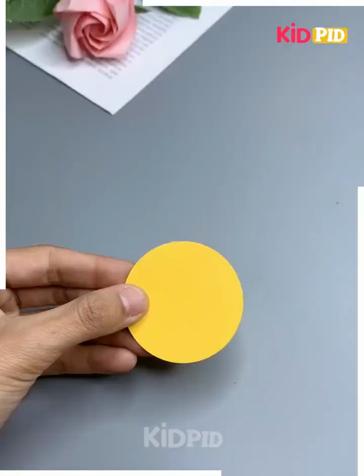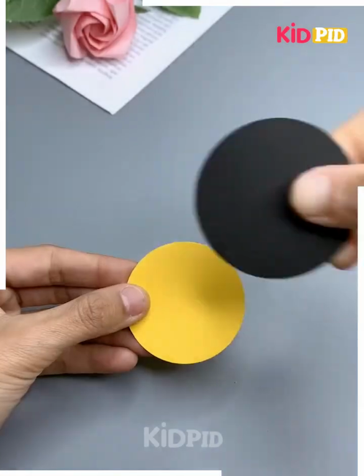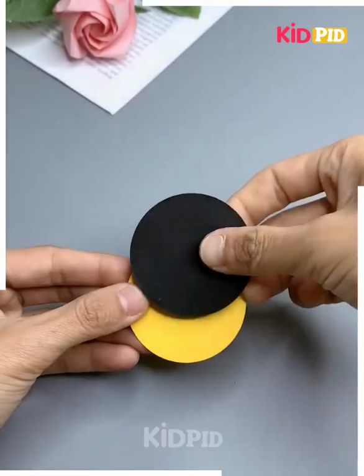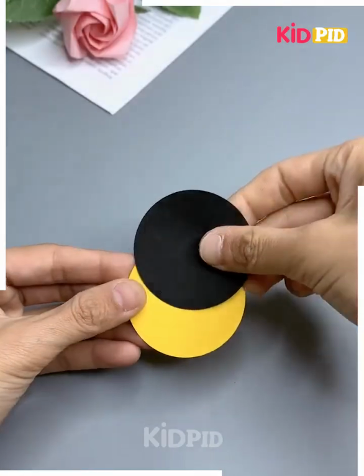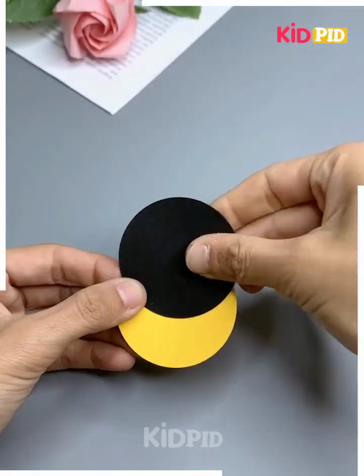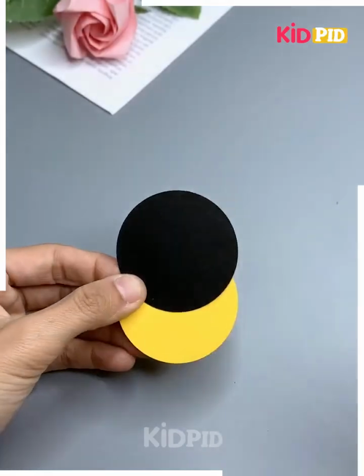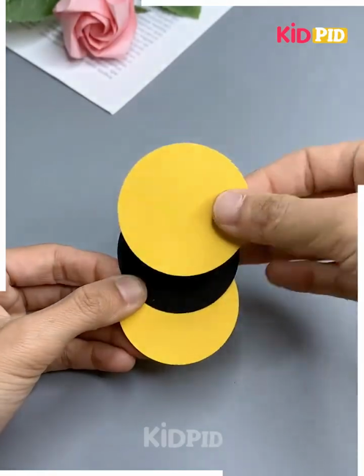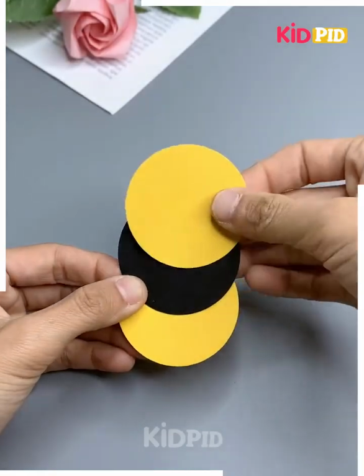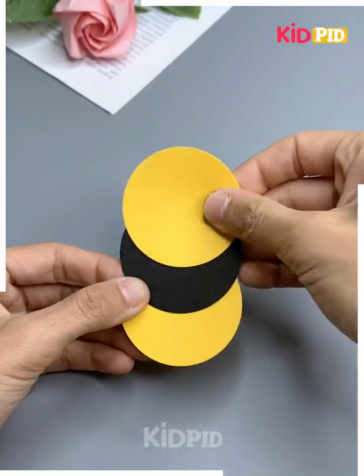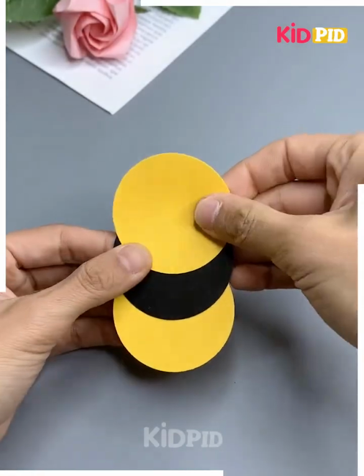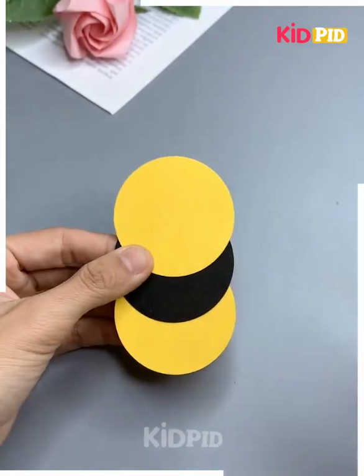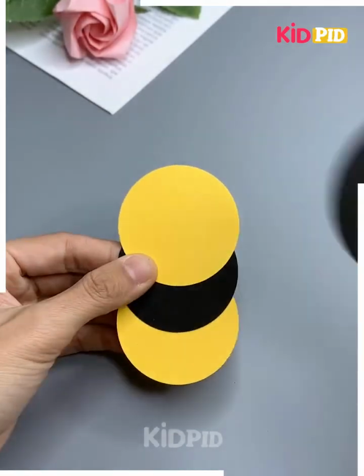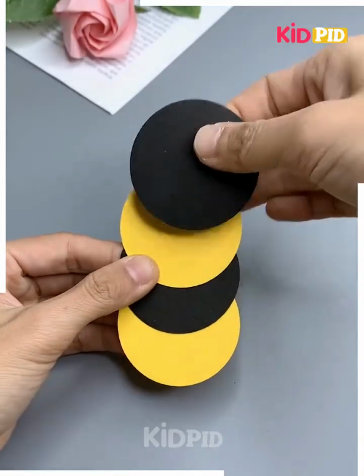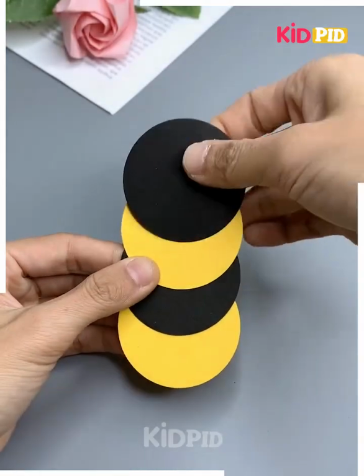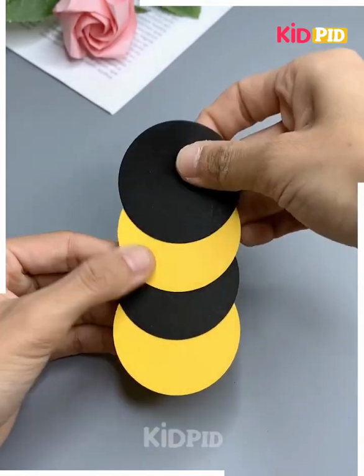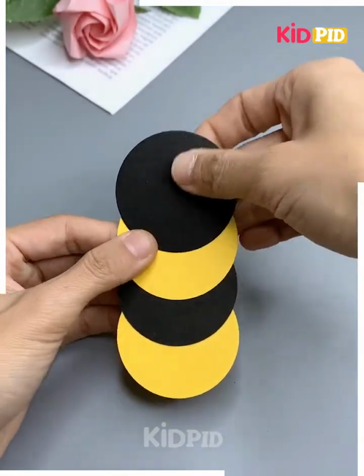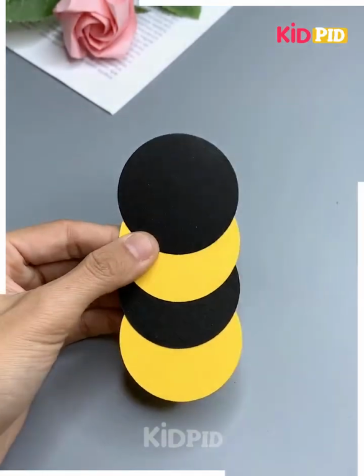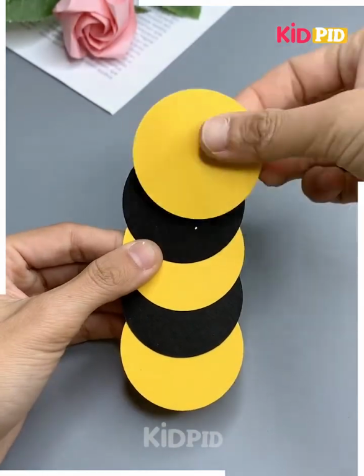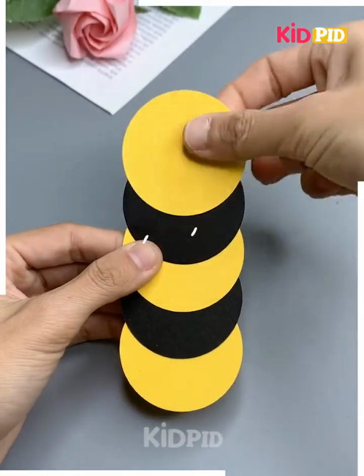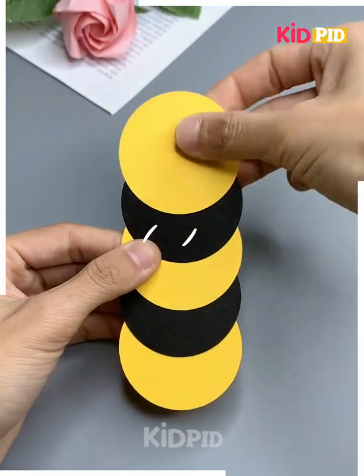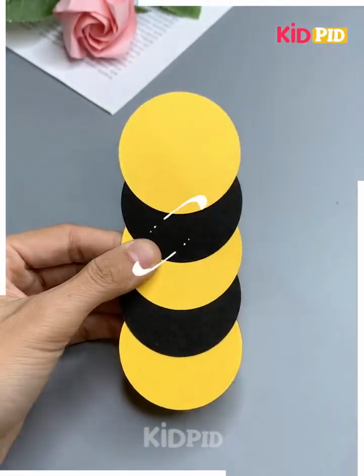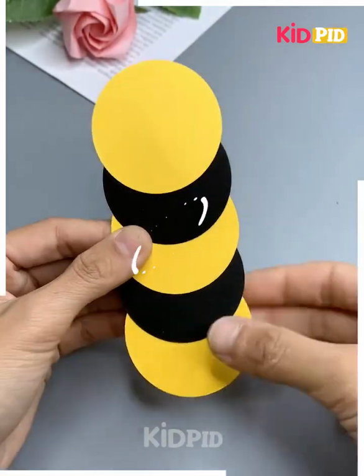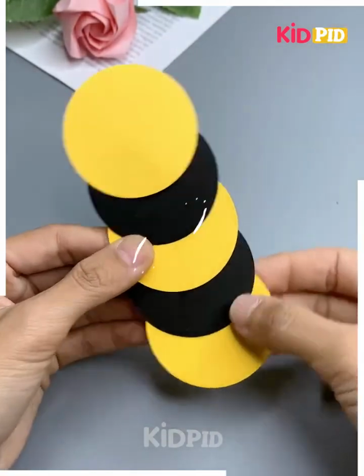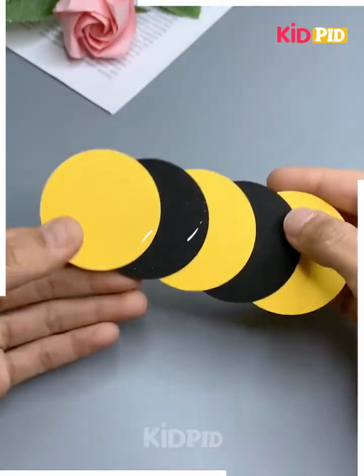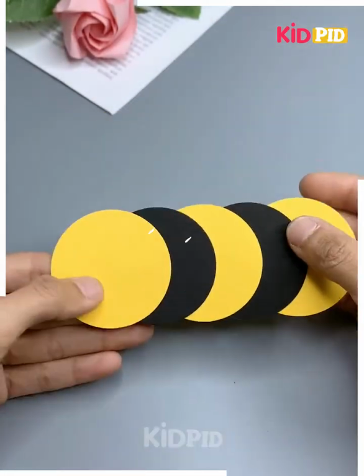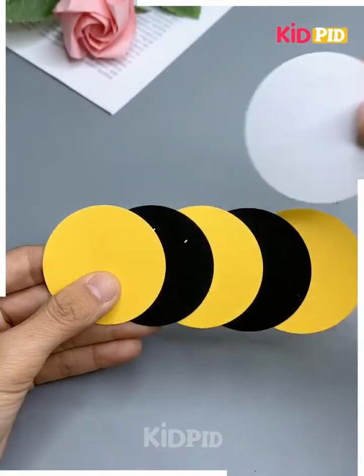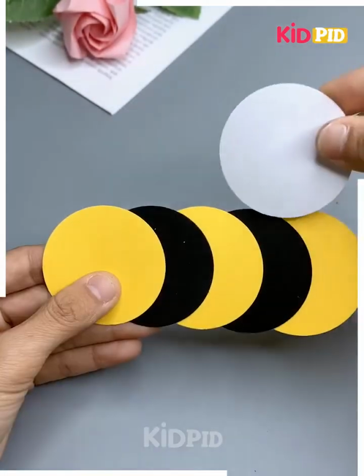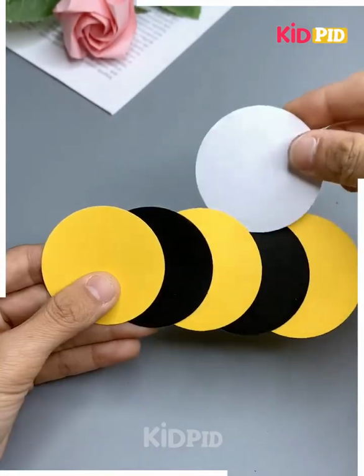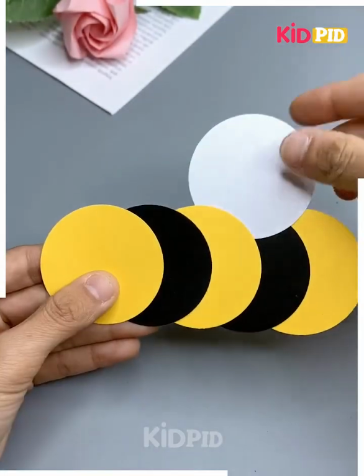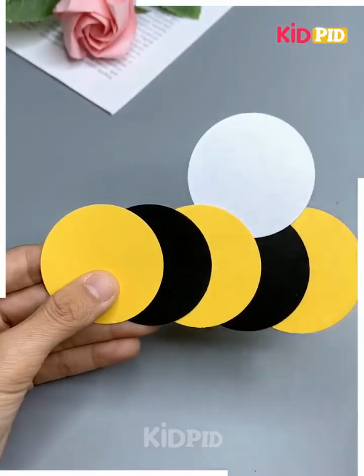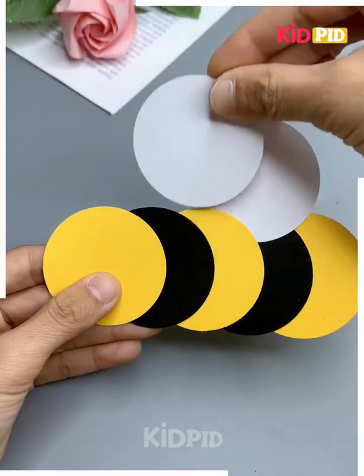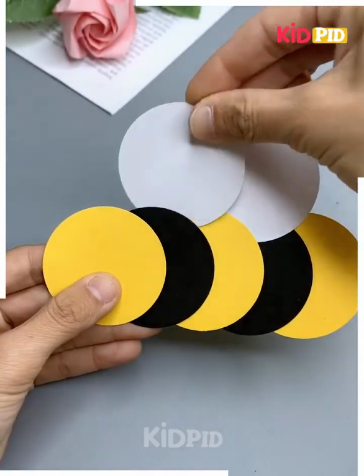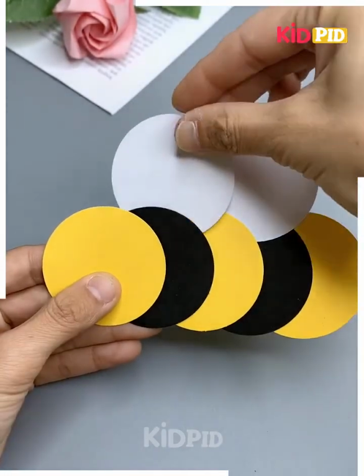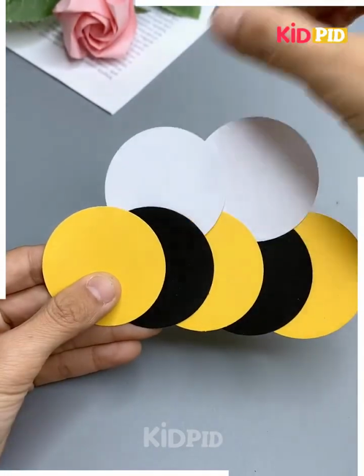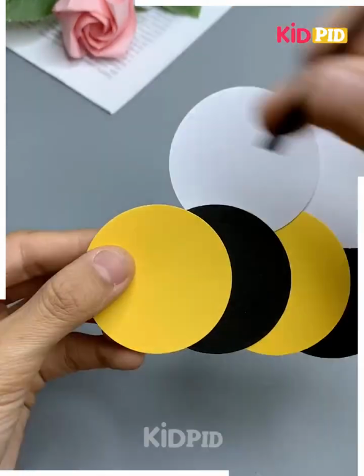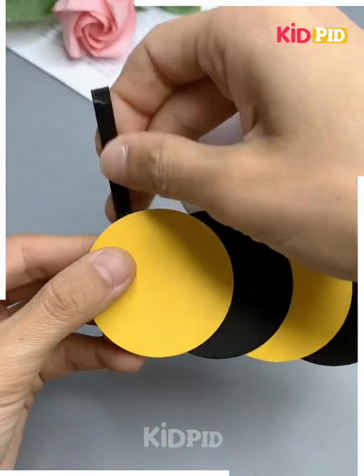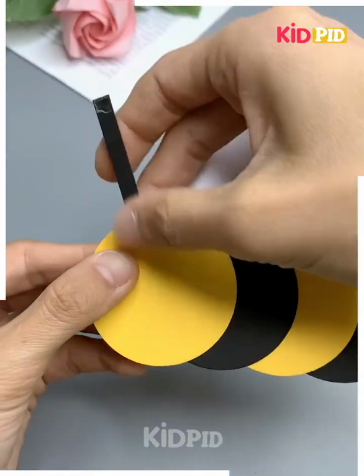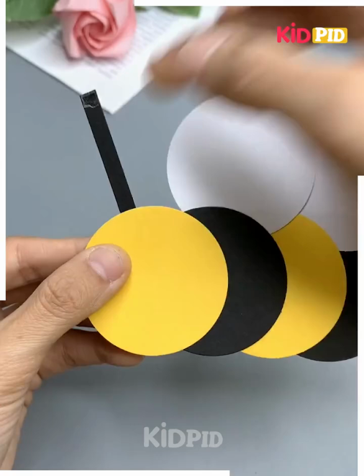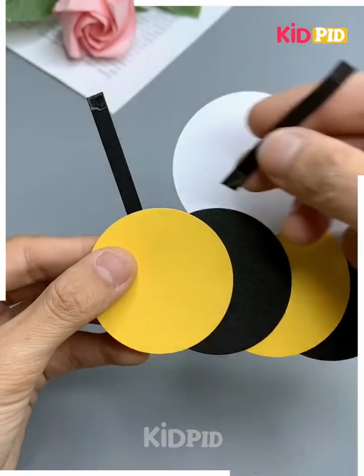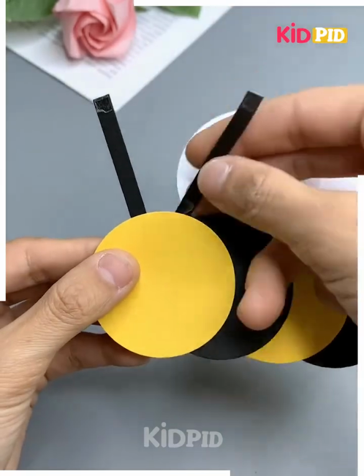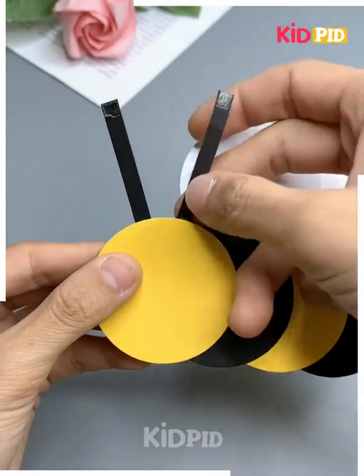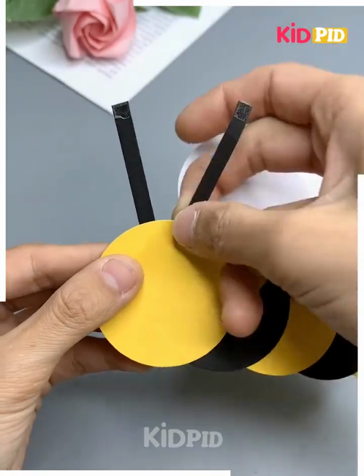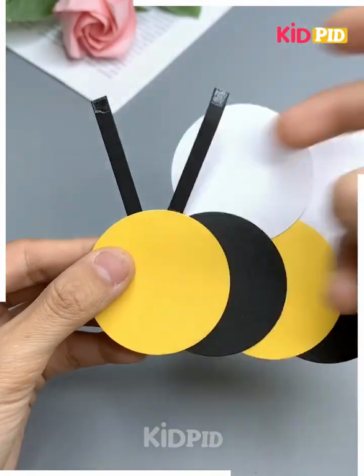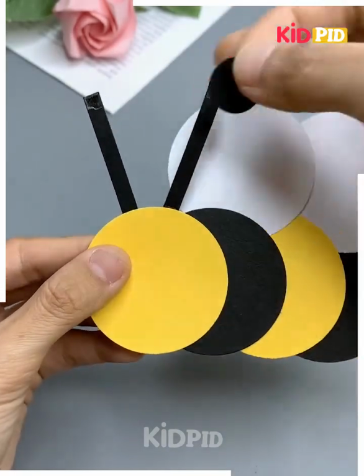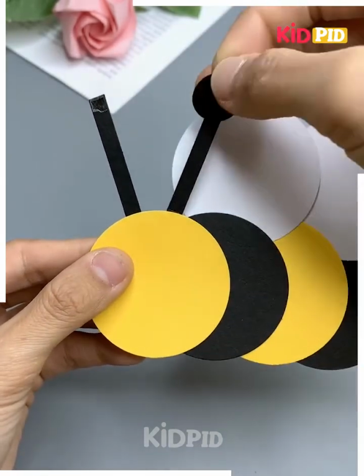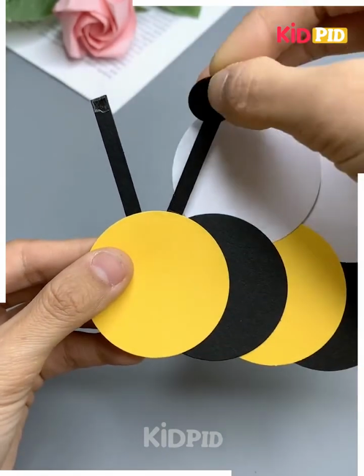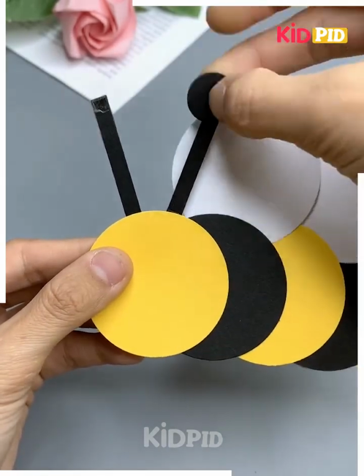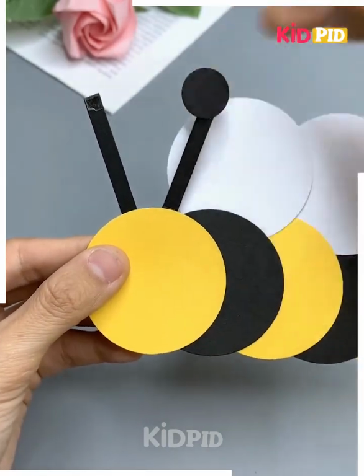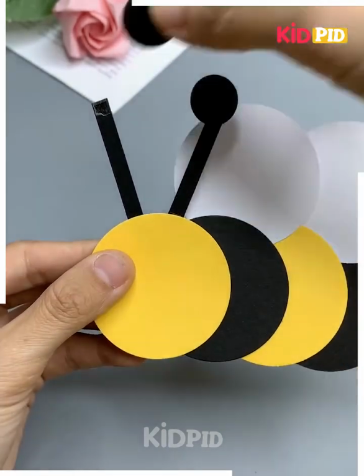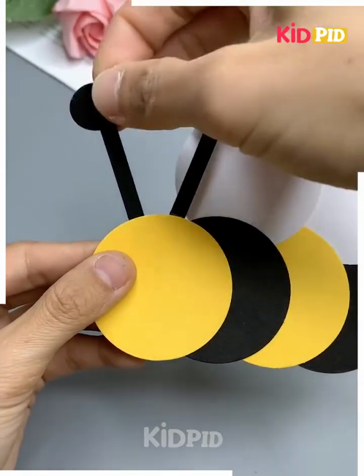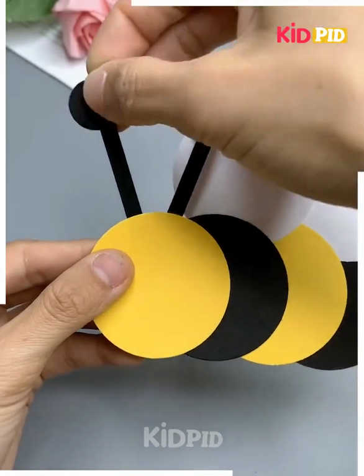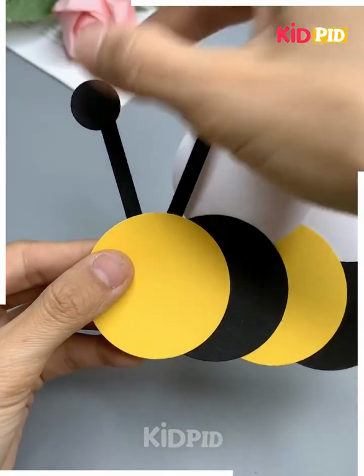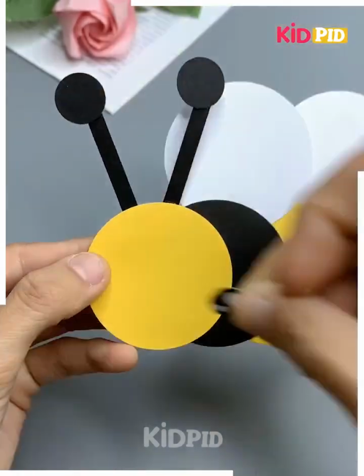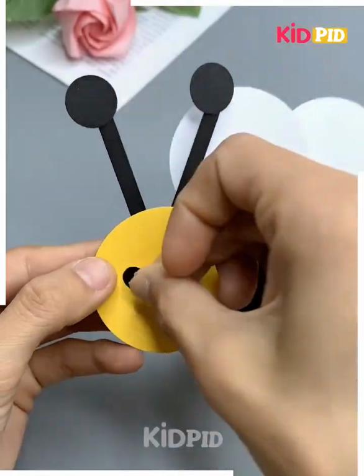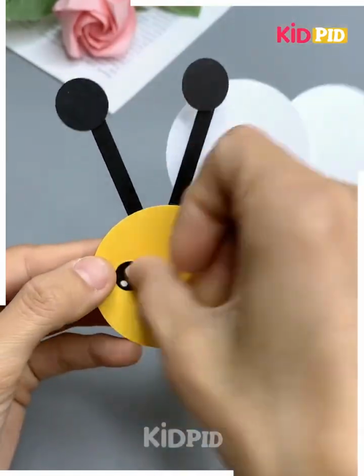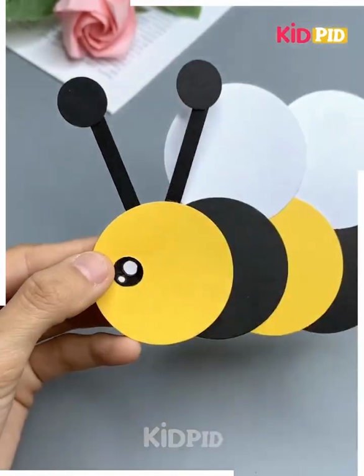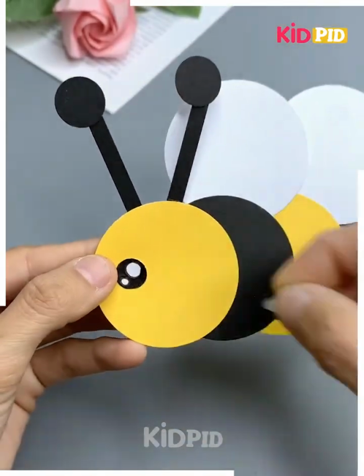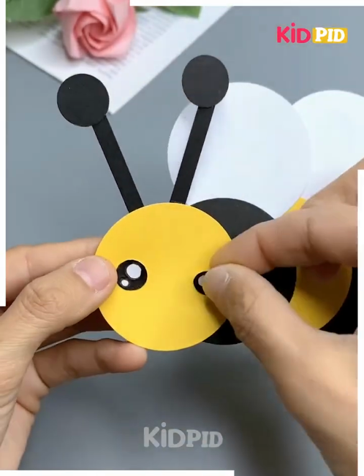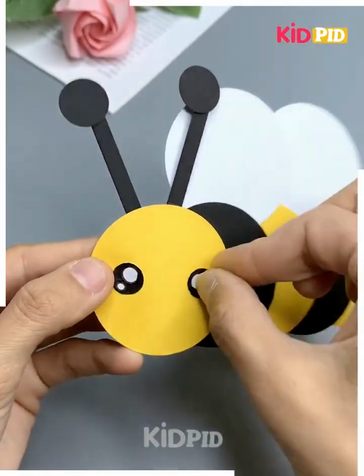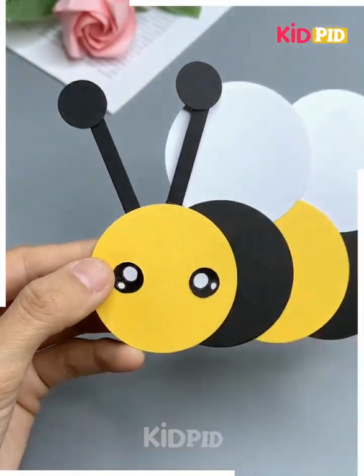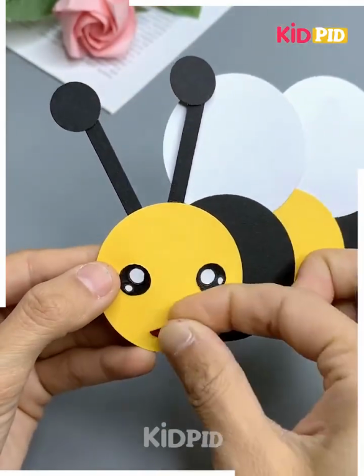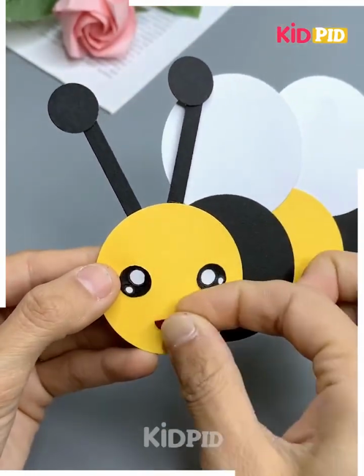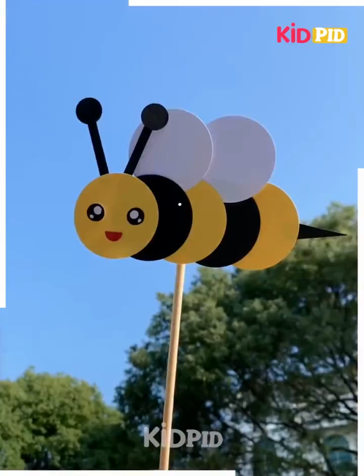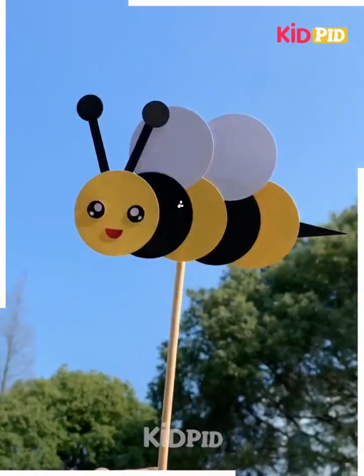Now we will be learning how to make a bee. Add multiple yellow sheets in circular form and then stick them one on top of the other. Add the face and then add a stick underneath it.